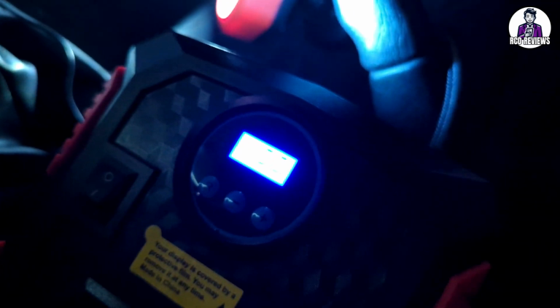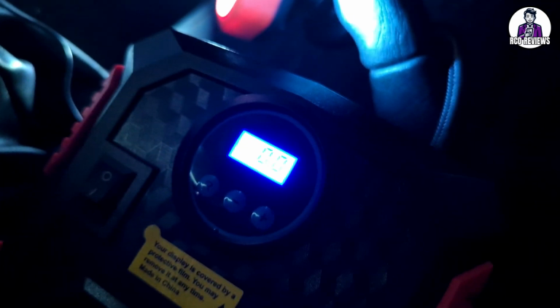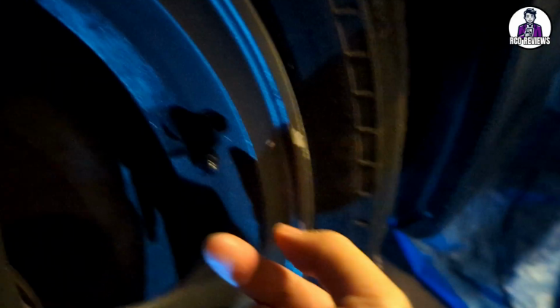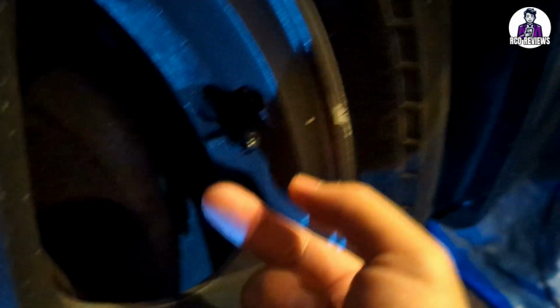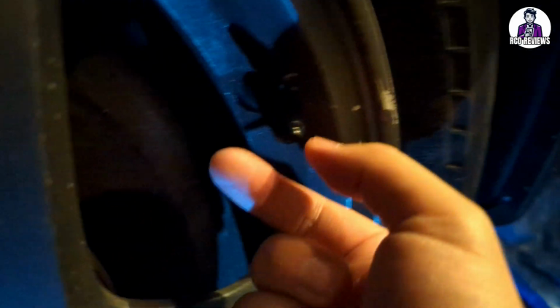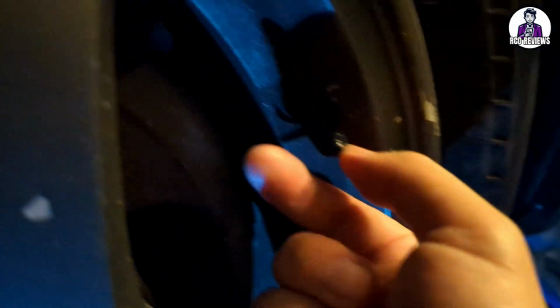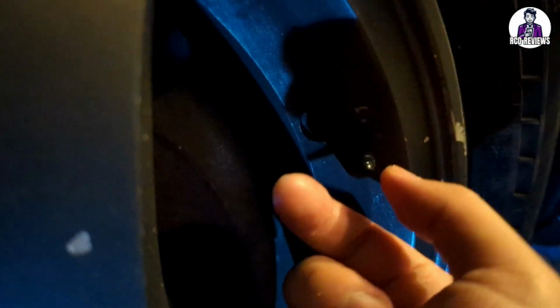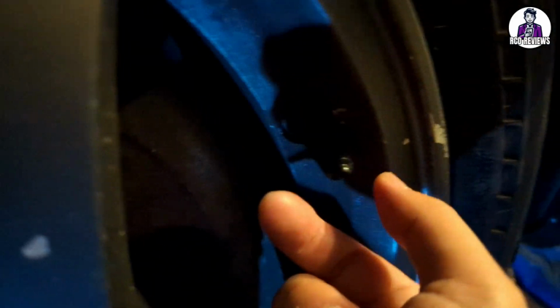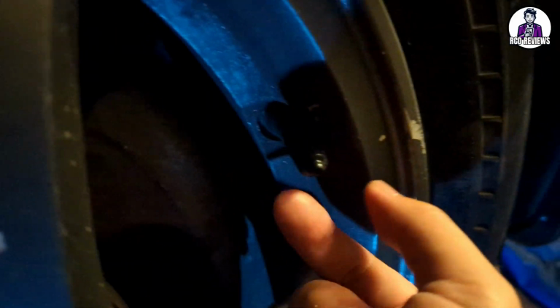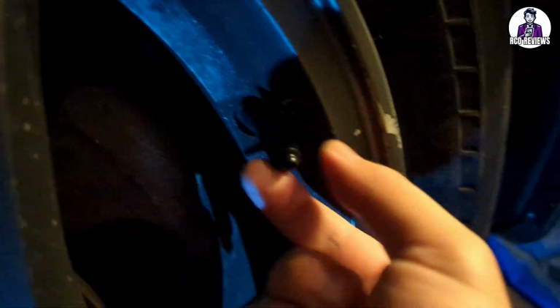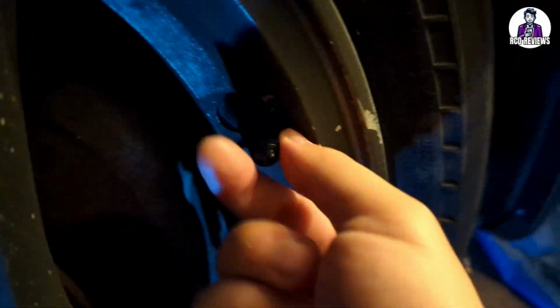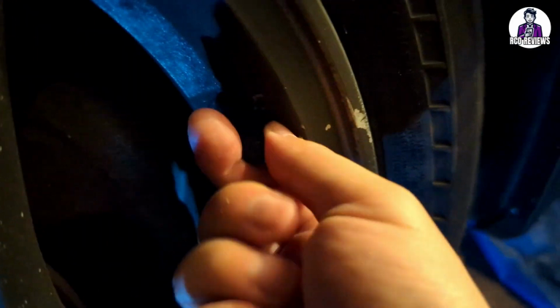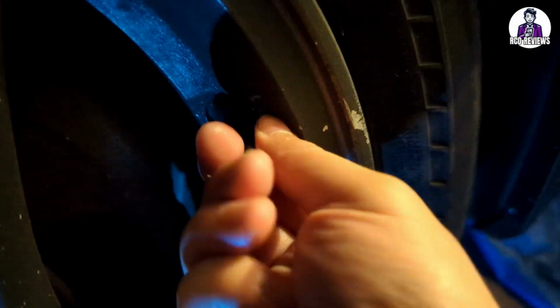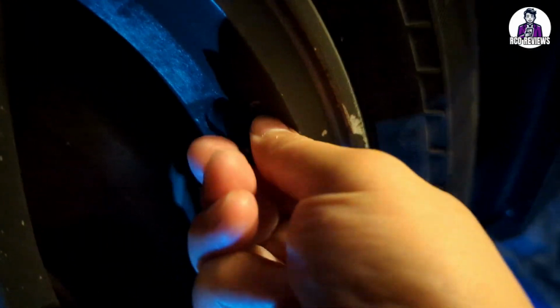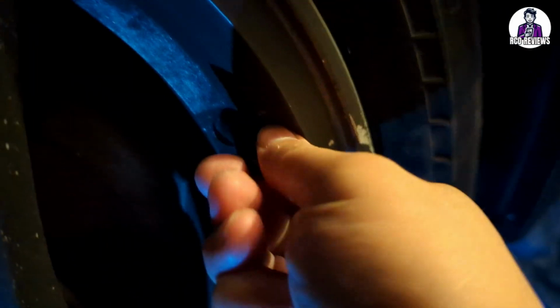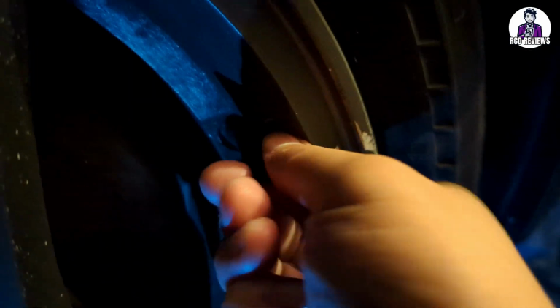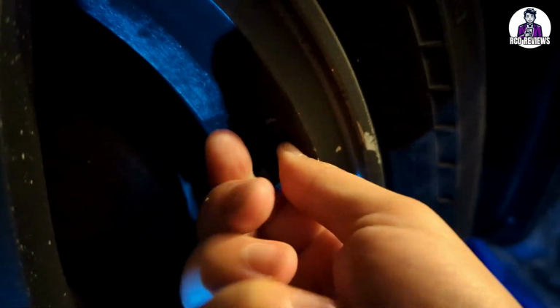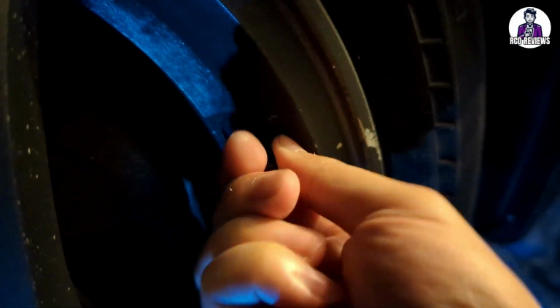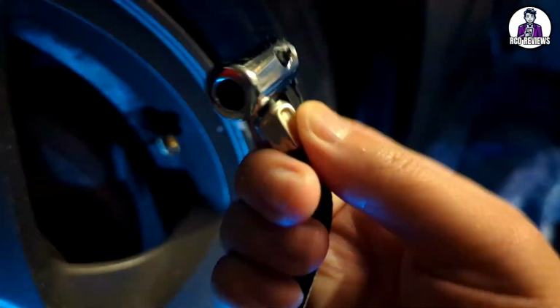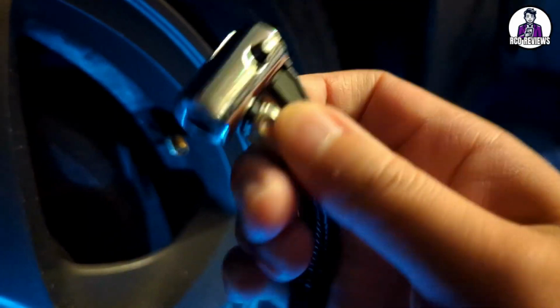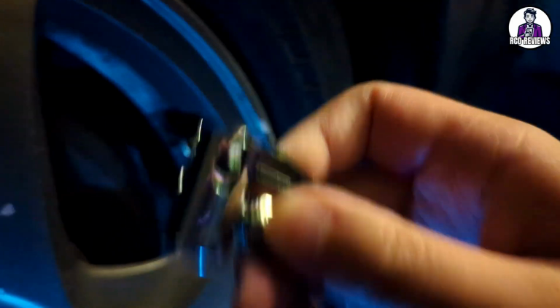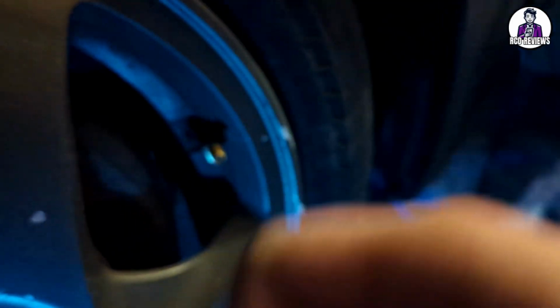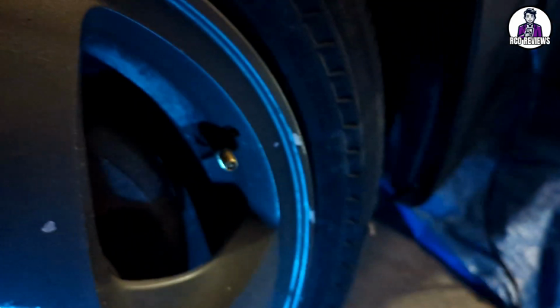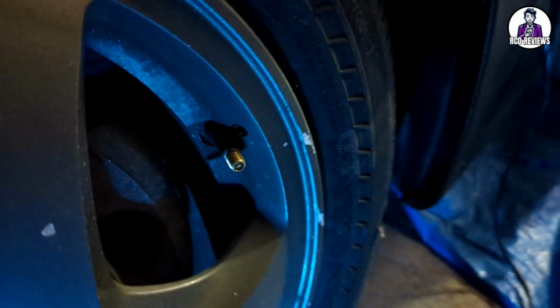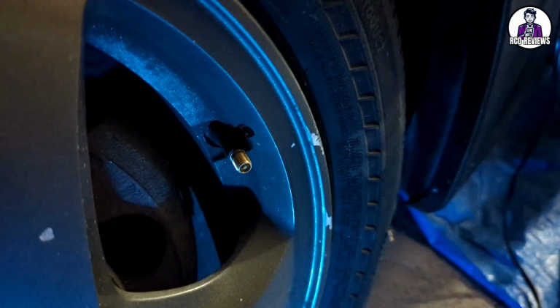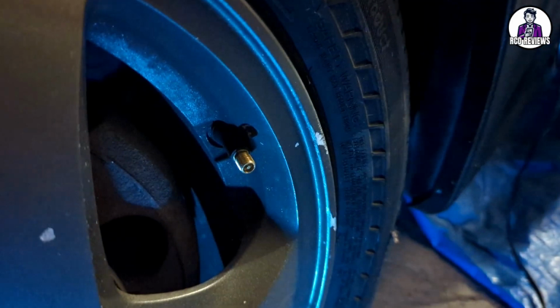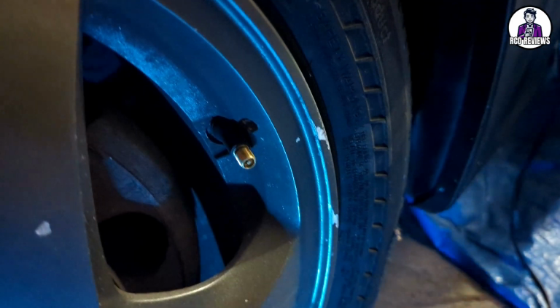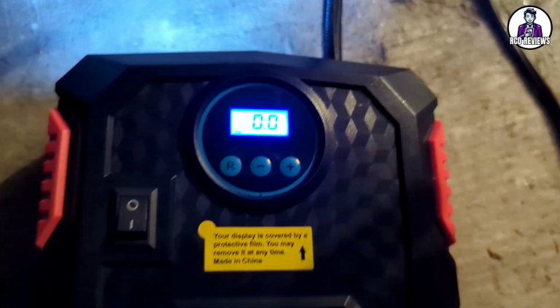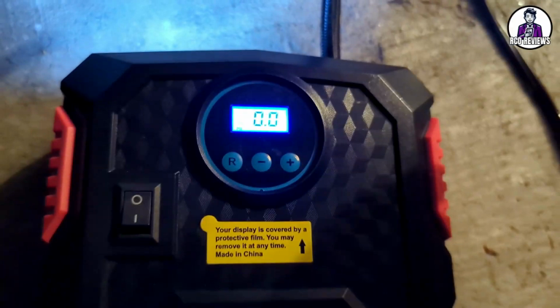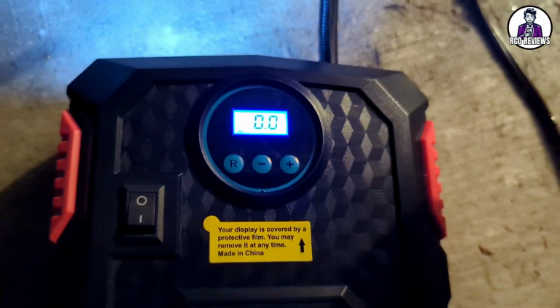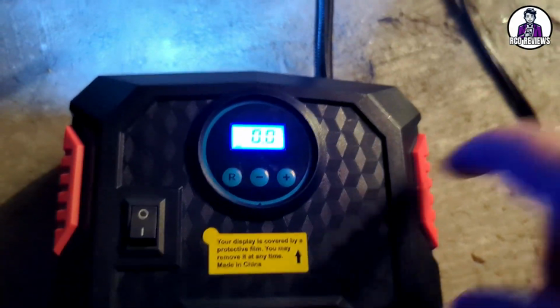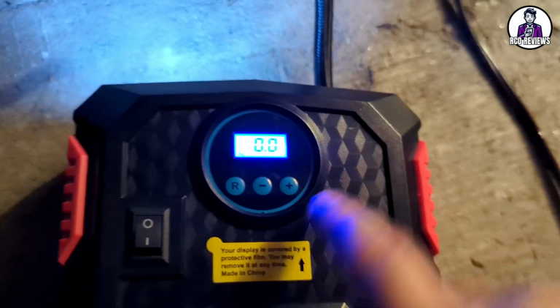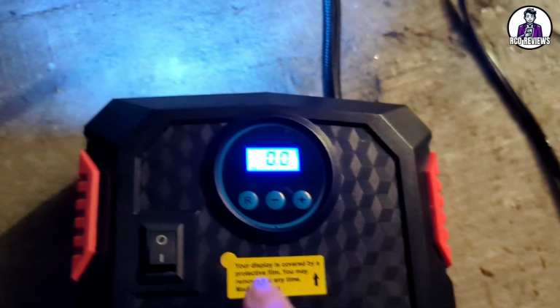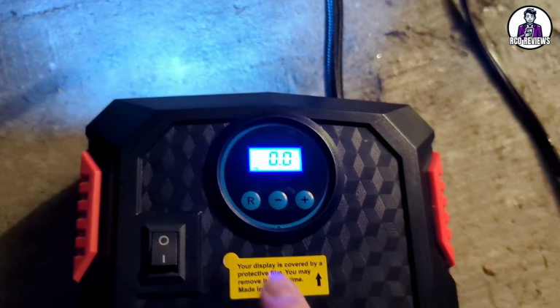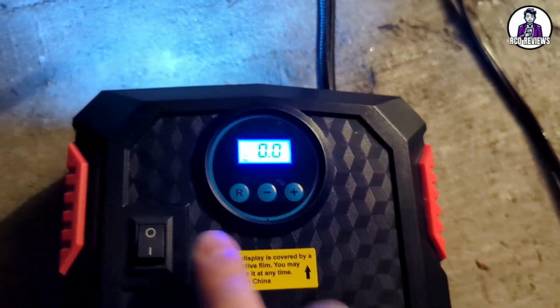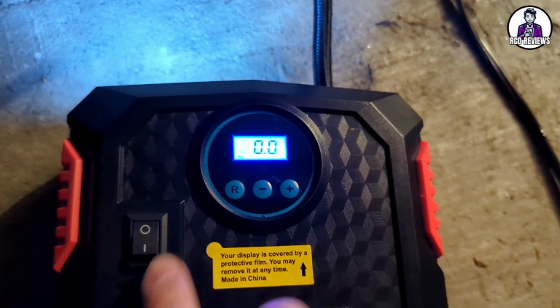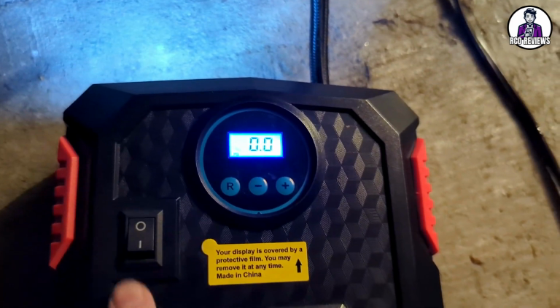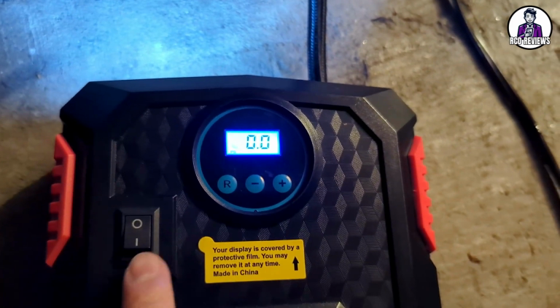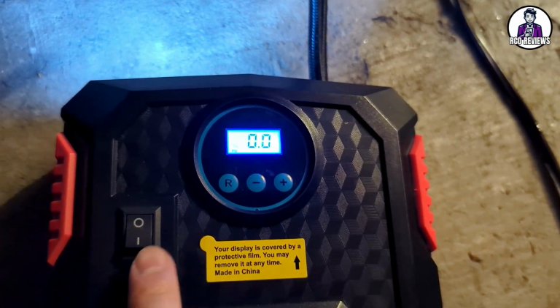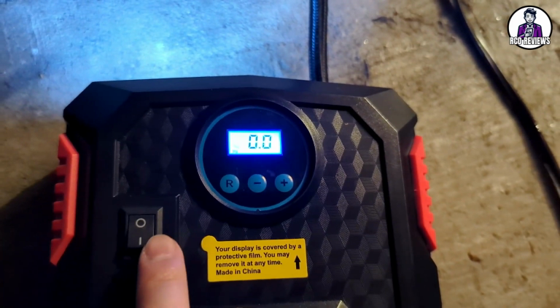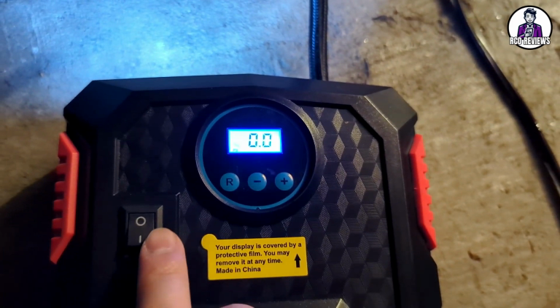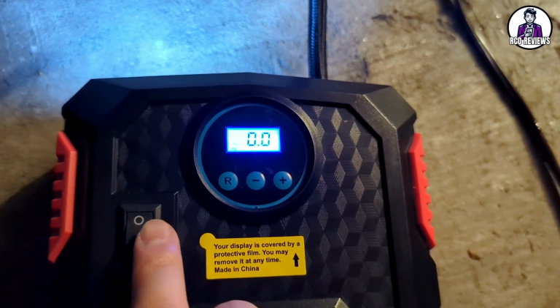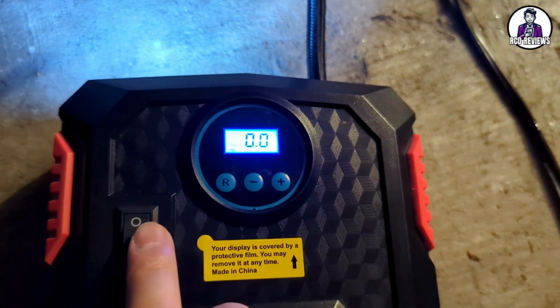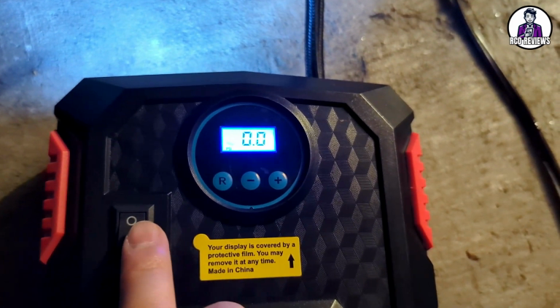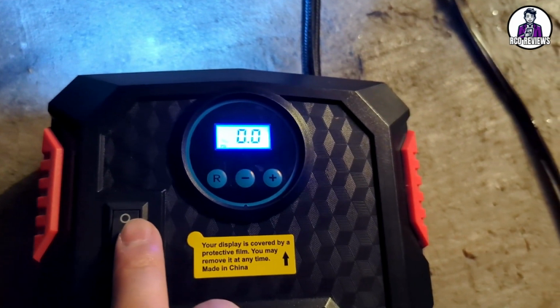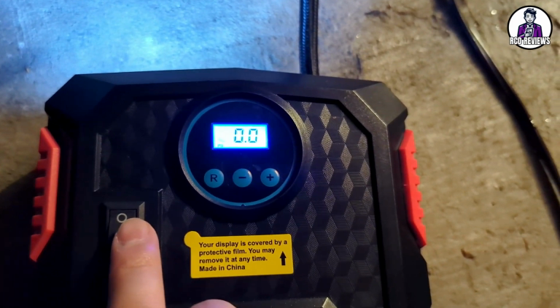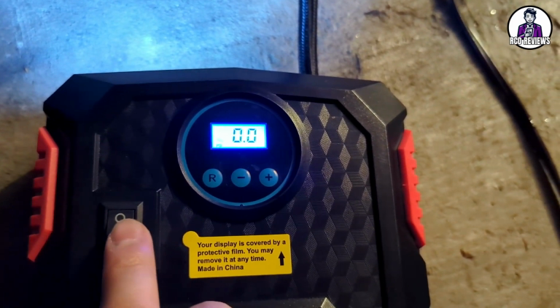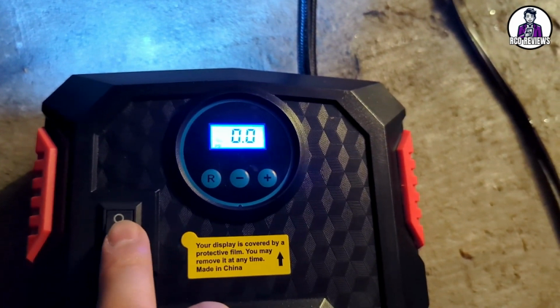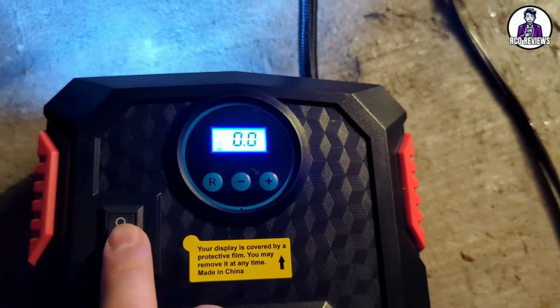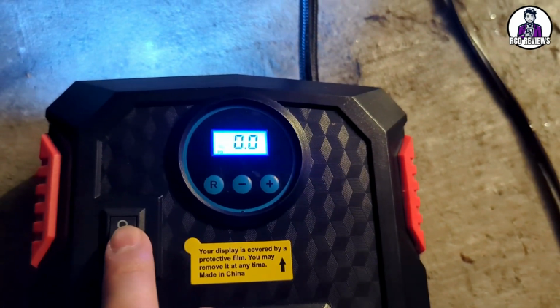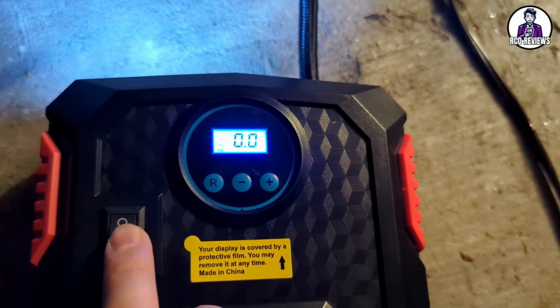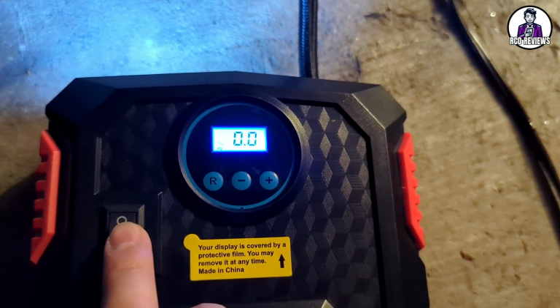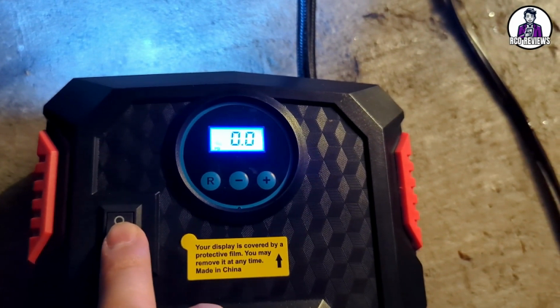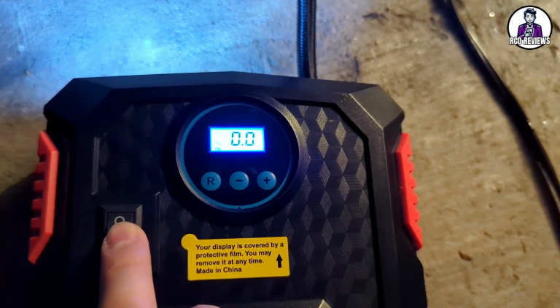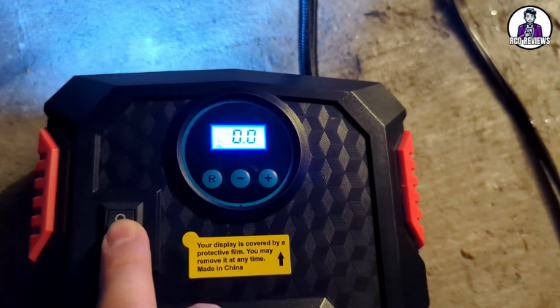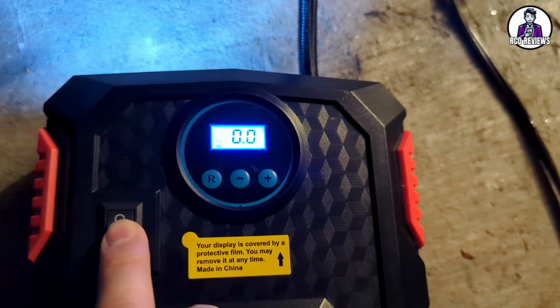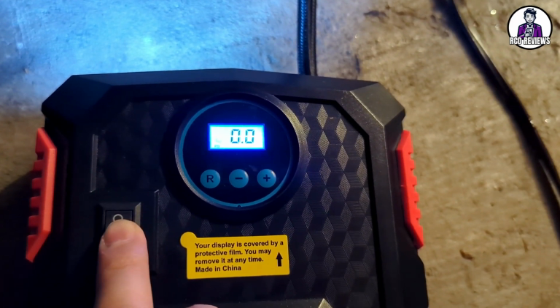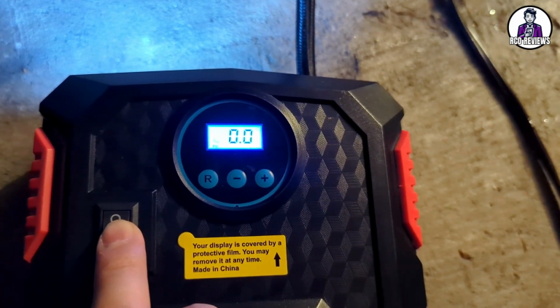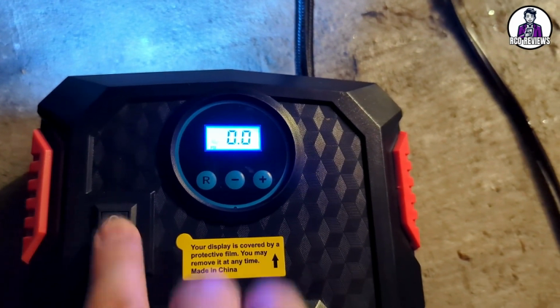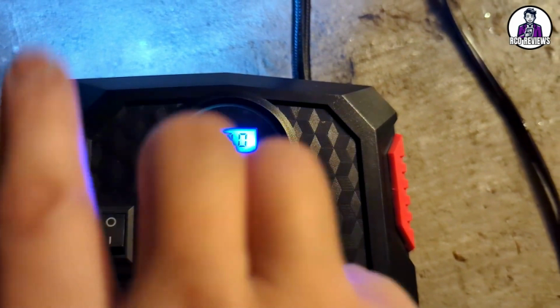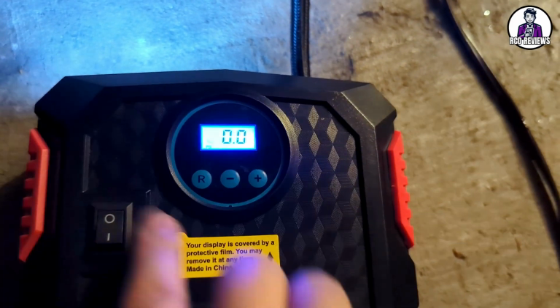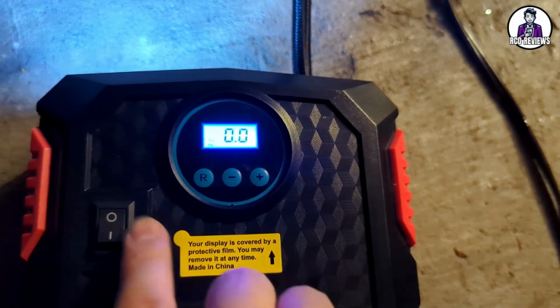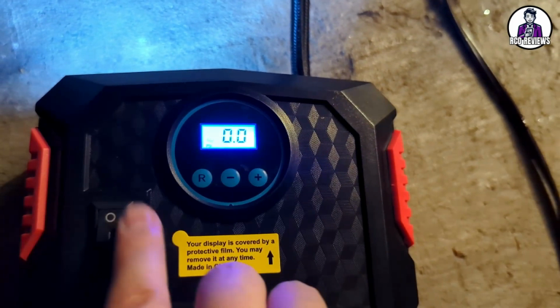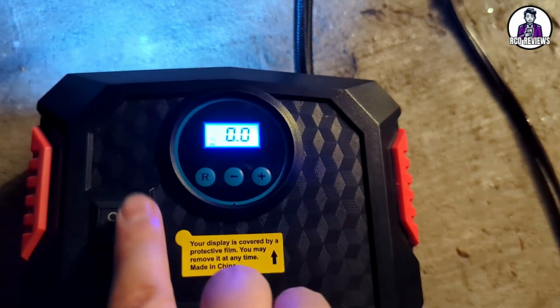I'm going to remove this valve cap, plug it in, and now we'll turn it on. This will be very loud, so just keep that in mind when you're using this.